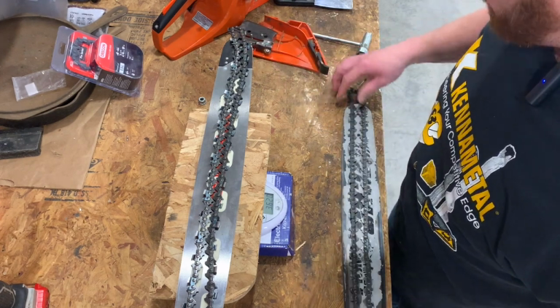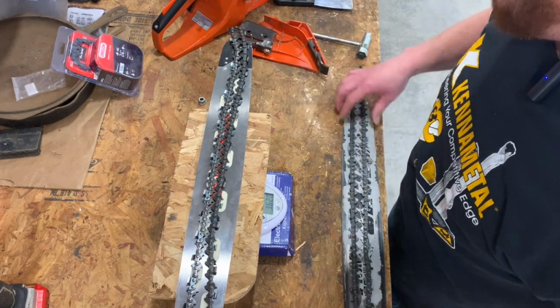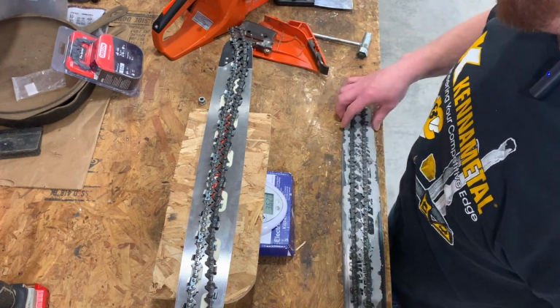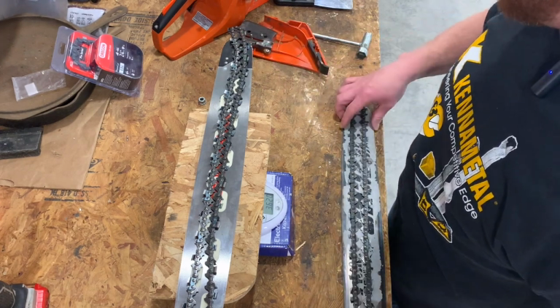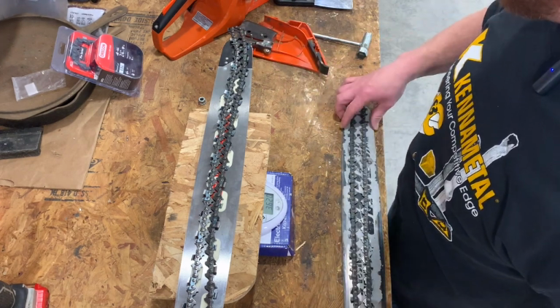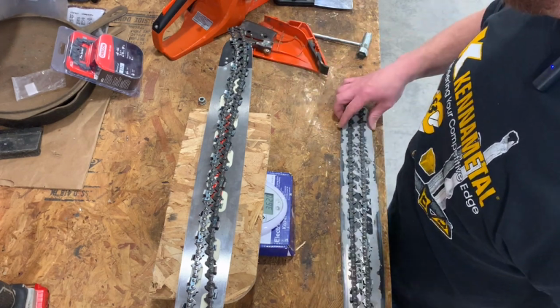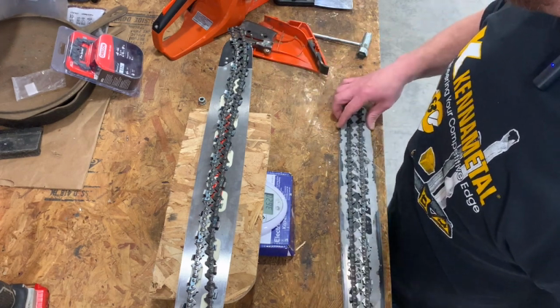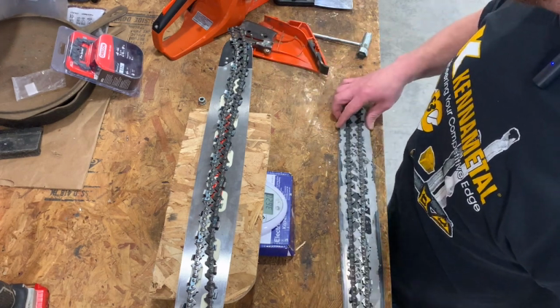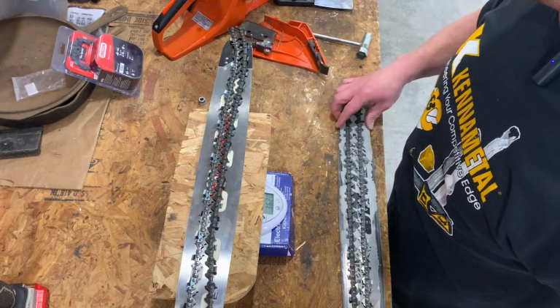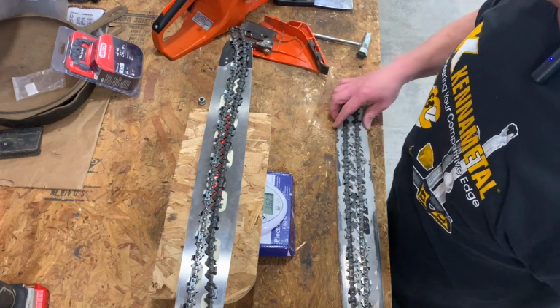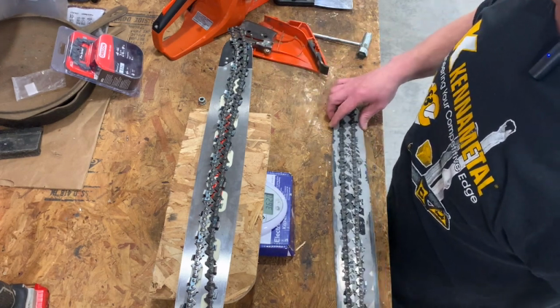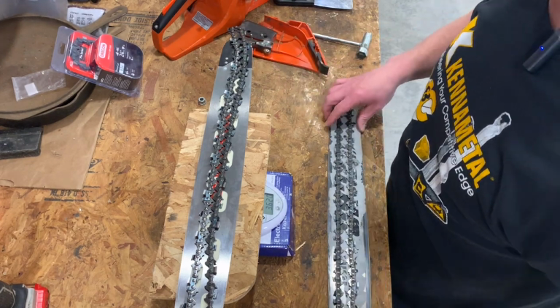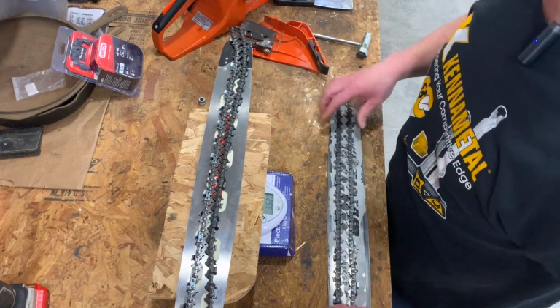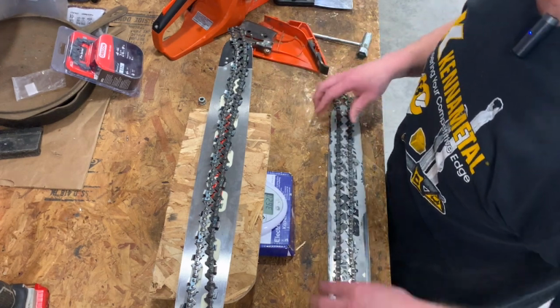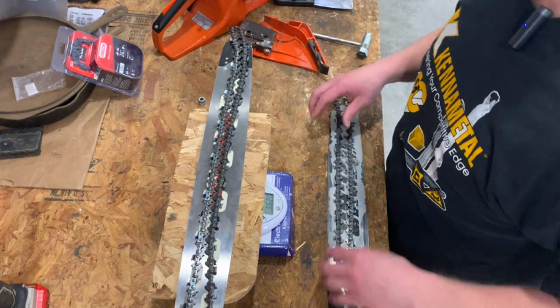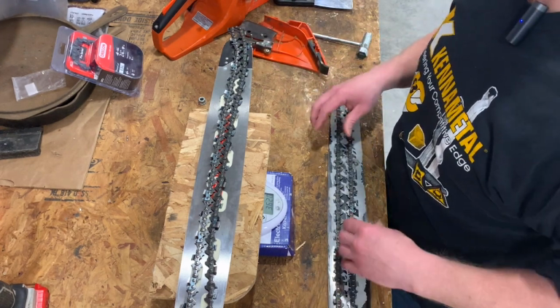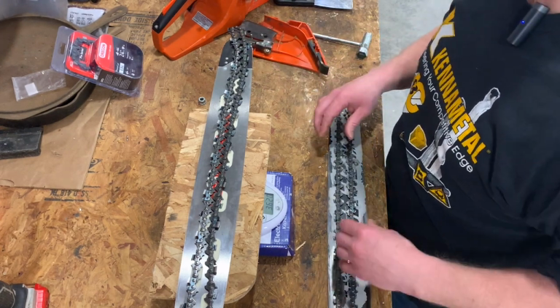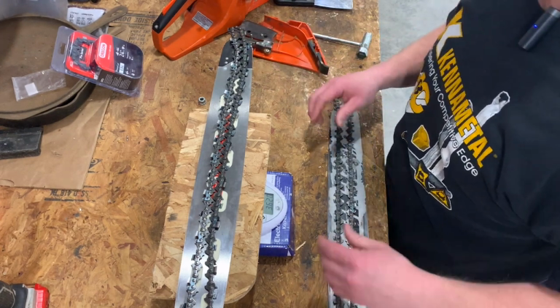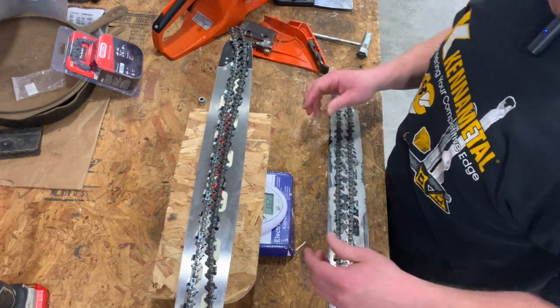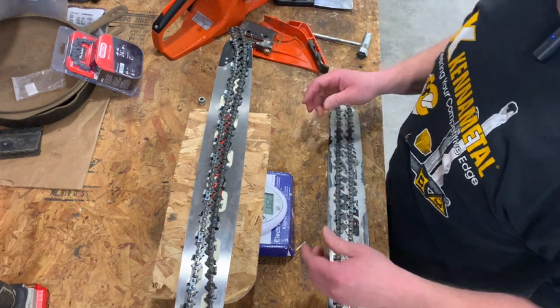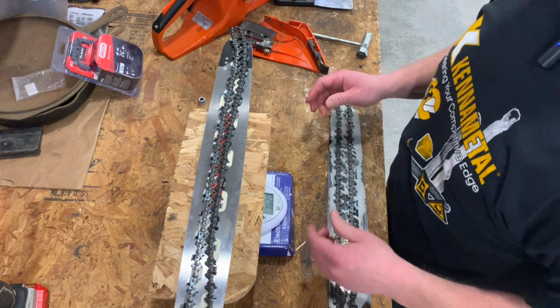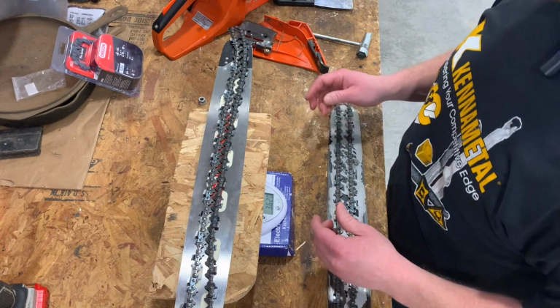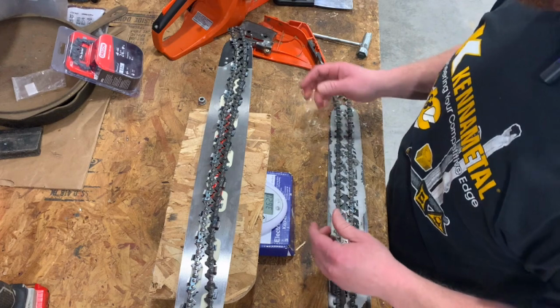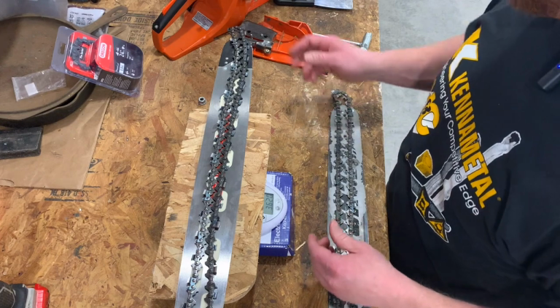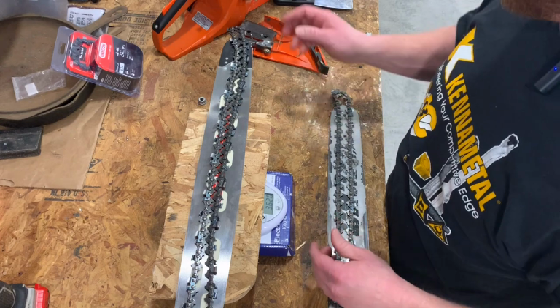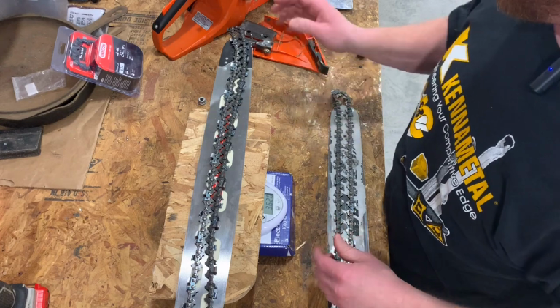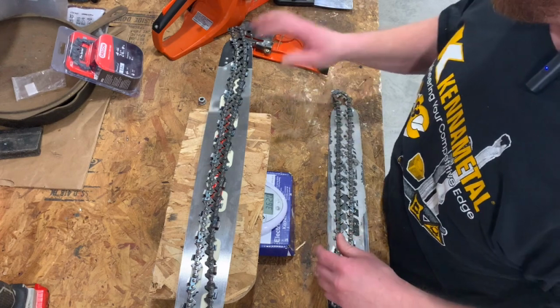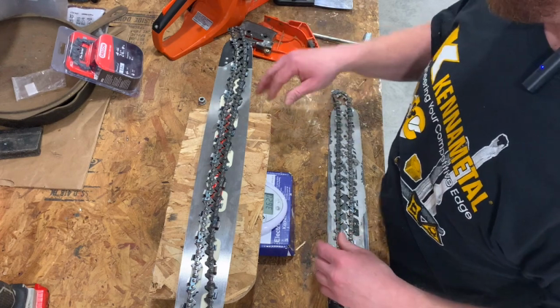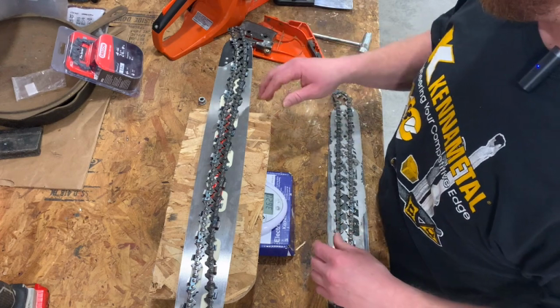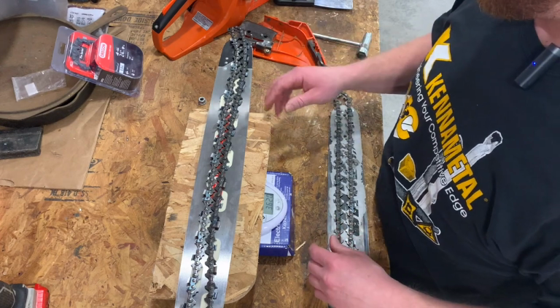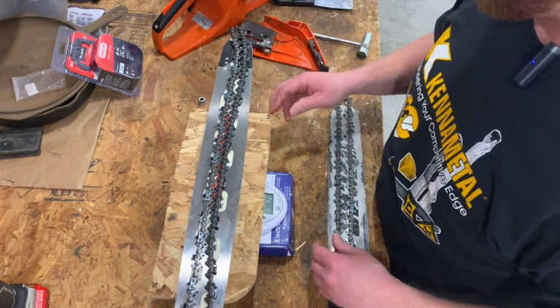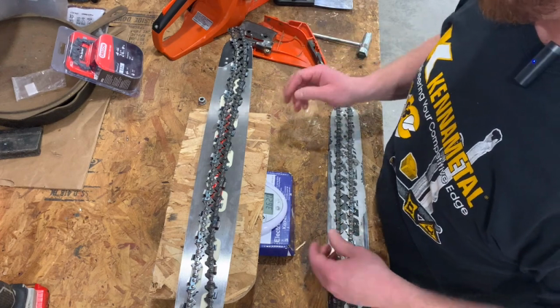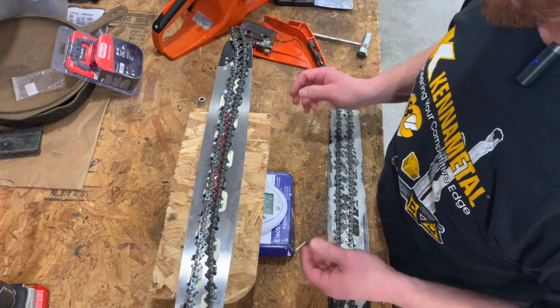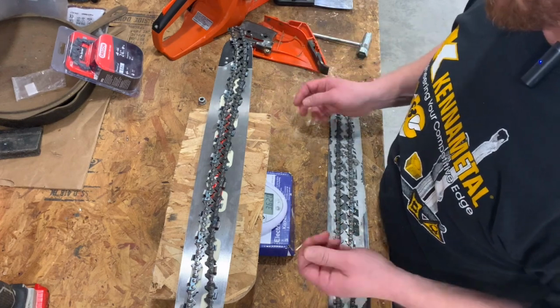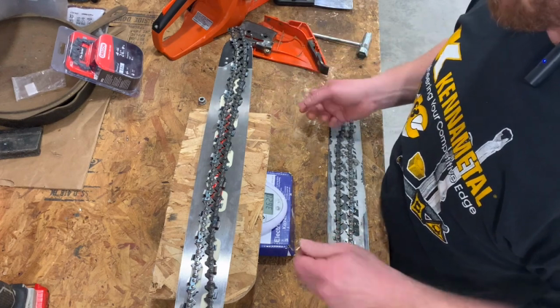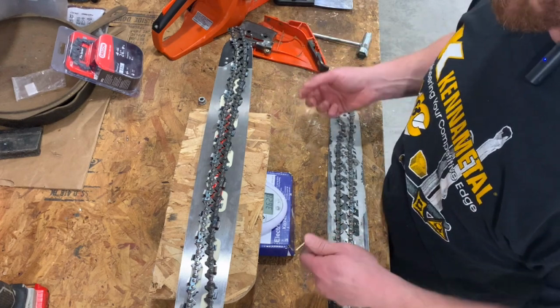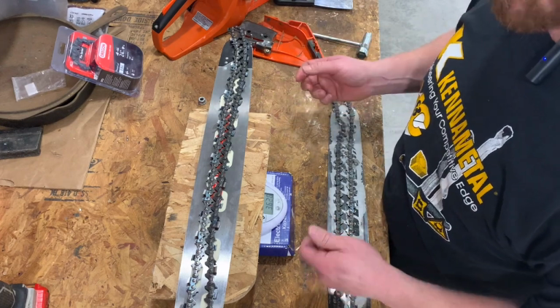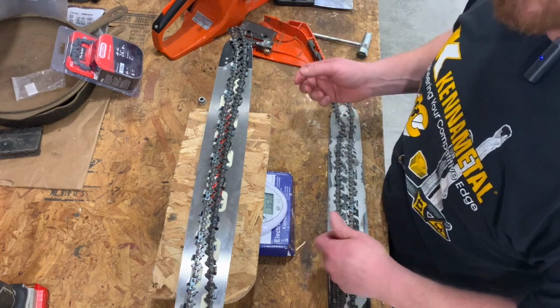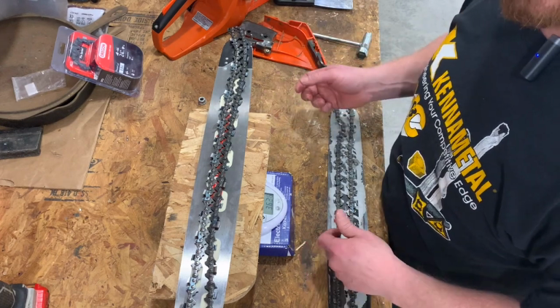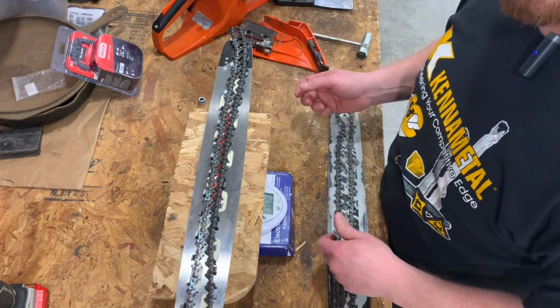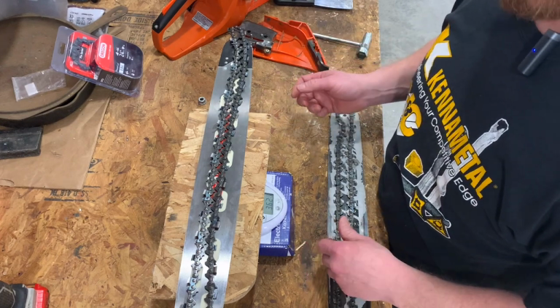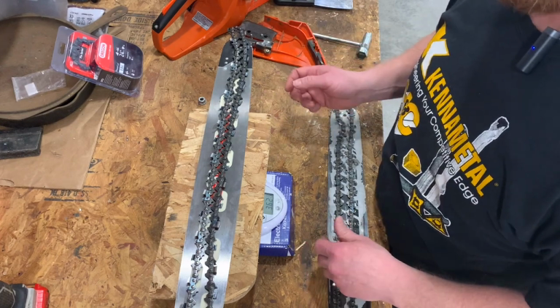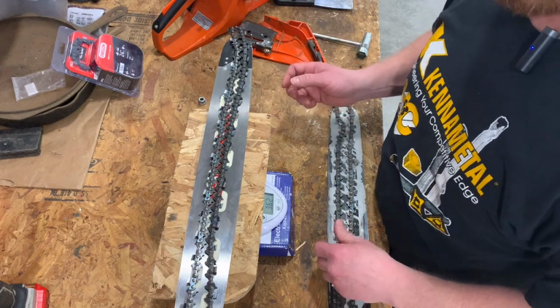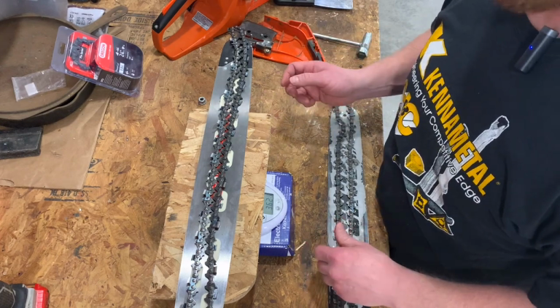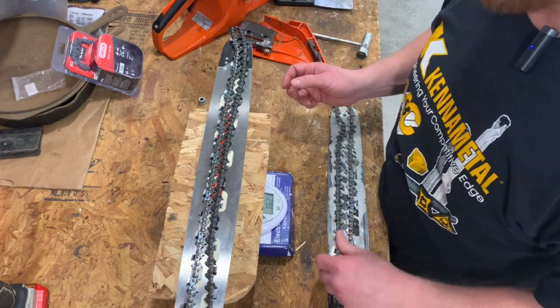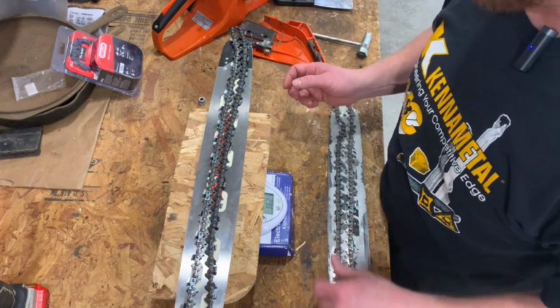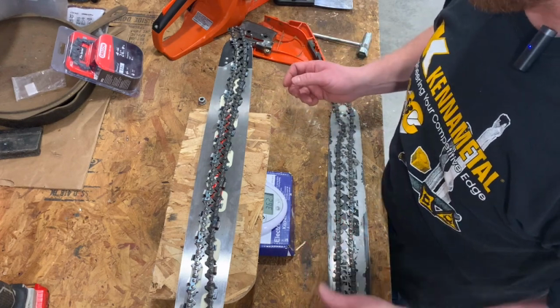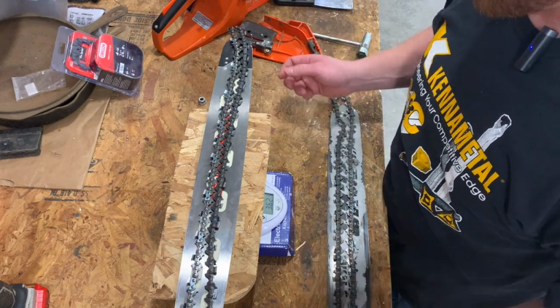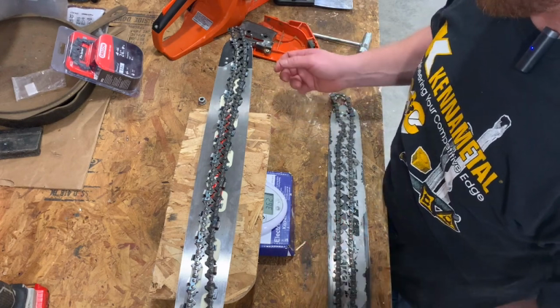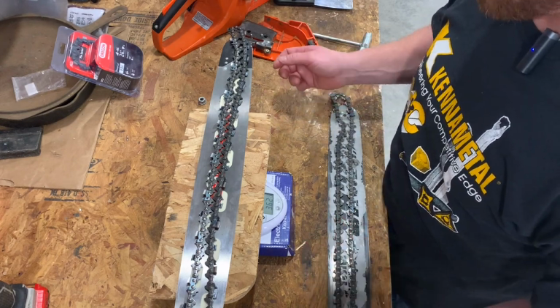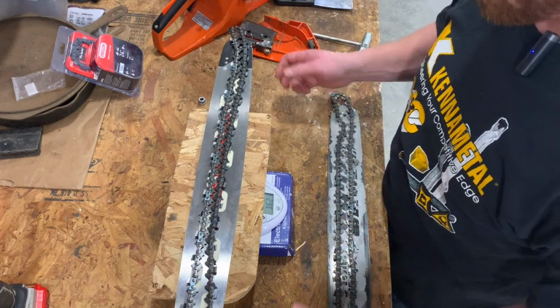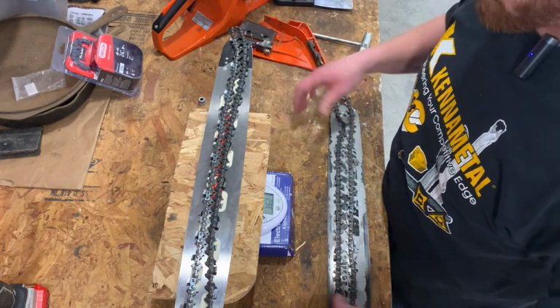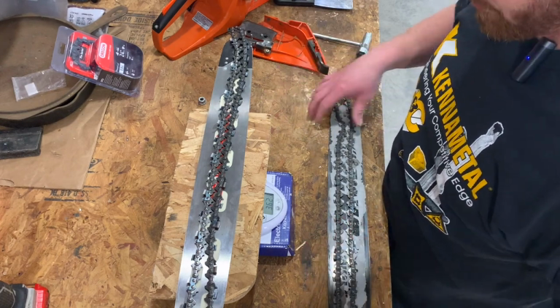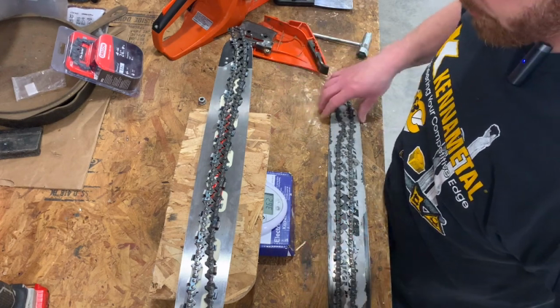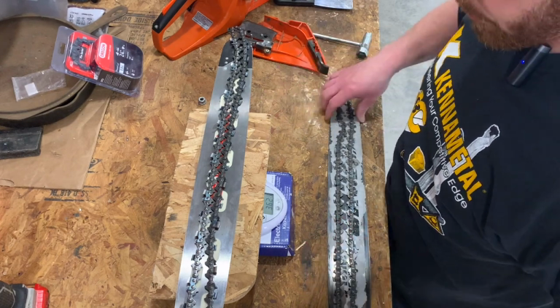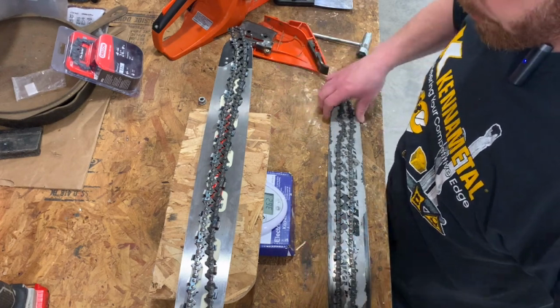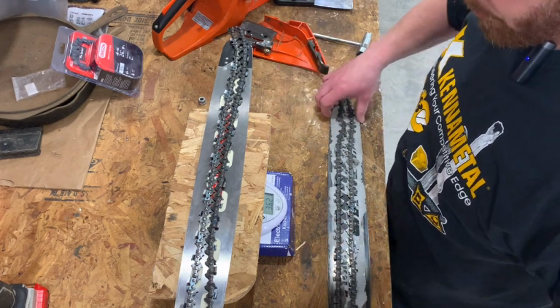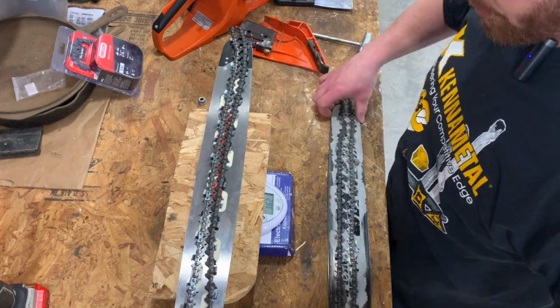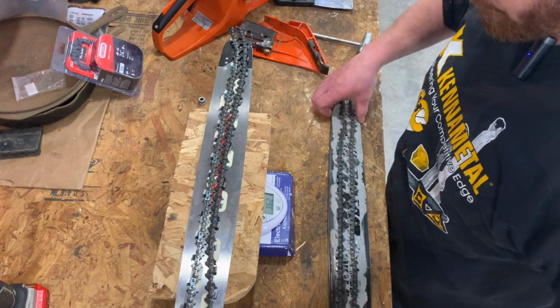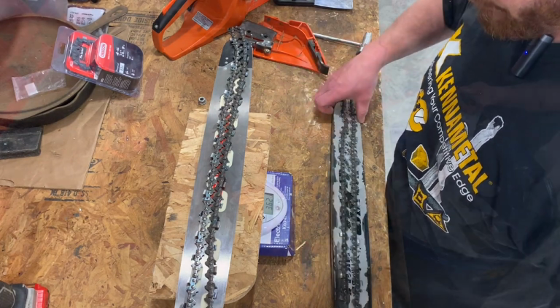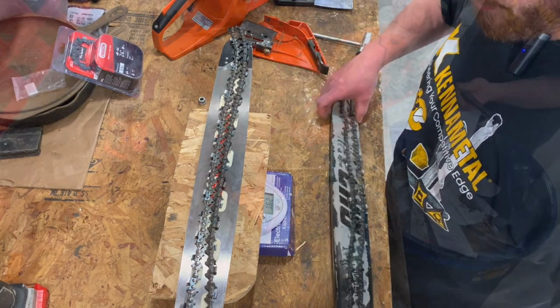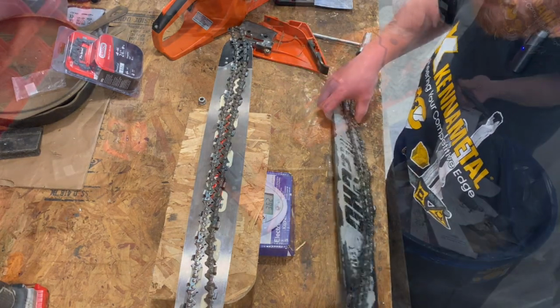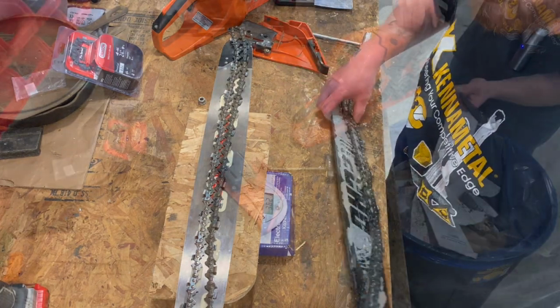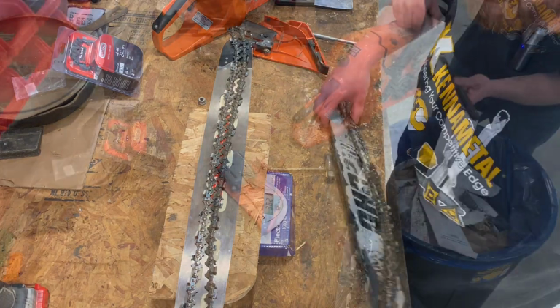I'm going to get this on. Unfortunately I'm not going to cut anything today, but I'll get this on and we'll see how balanced it feels and go from there.